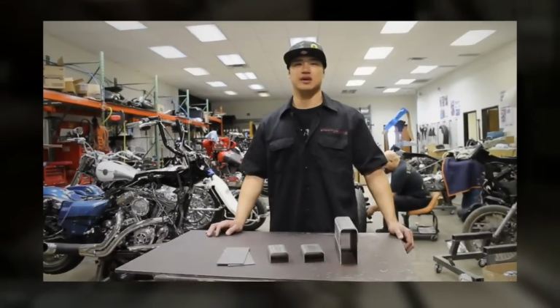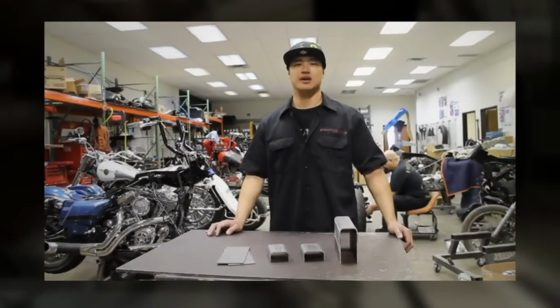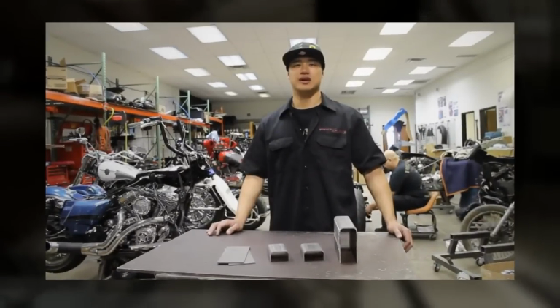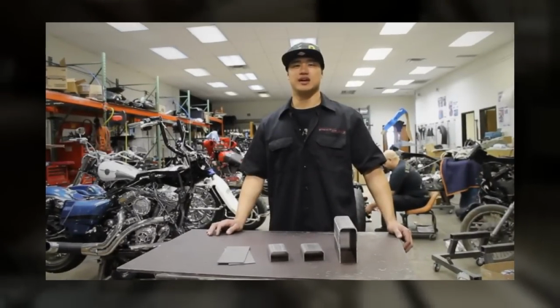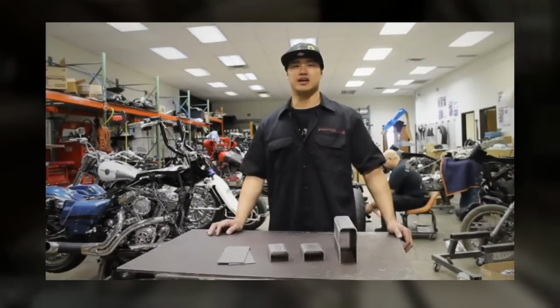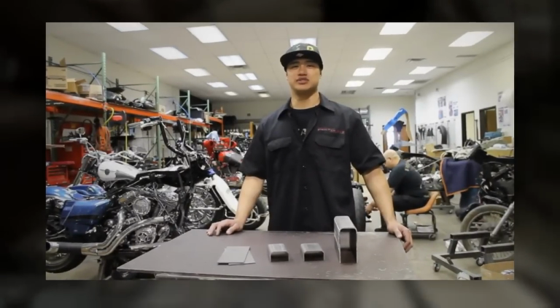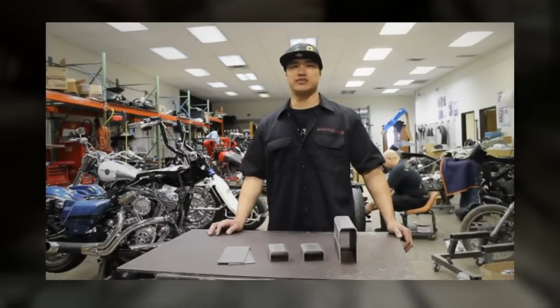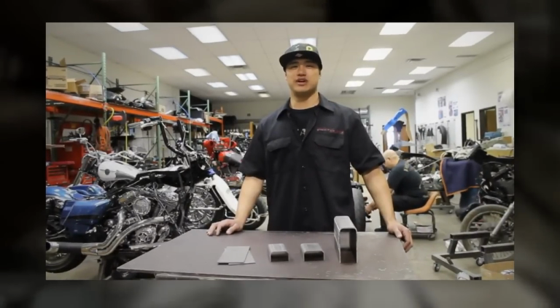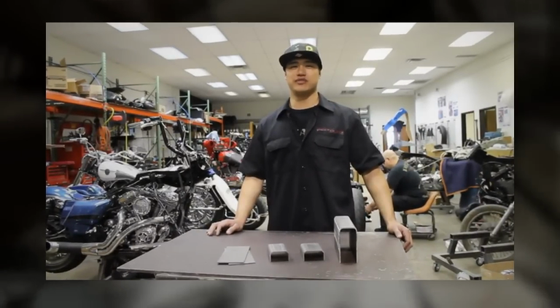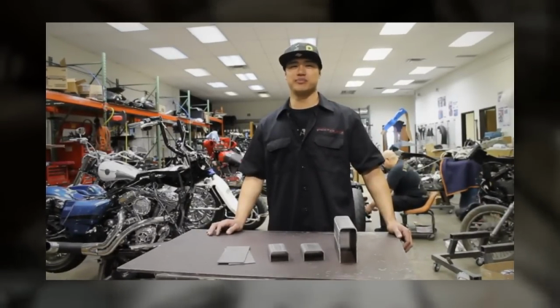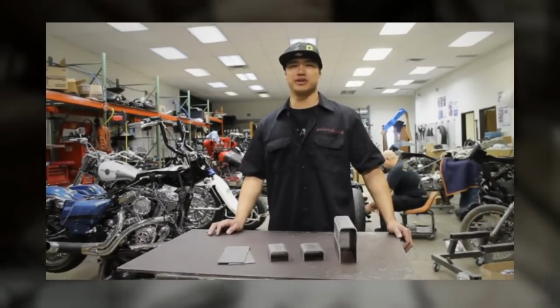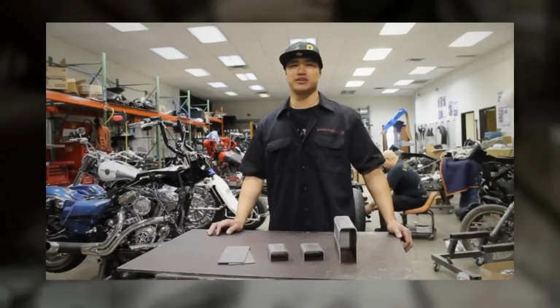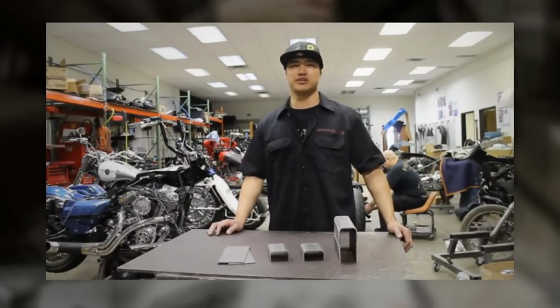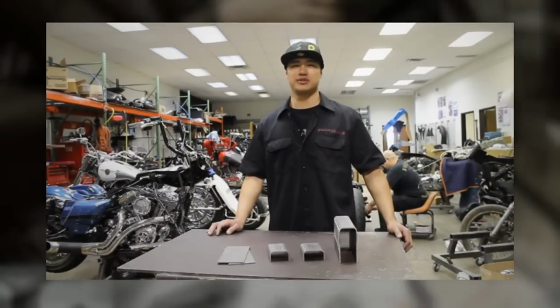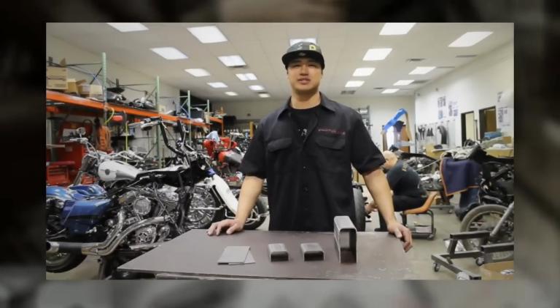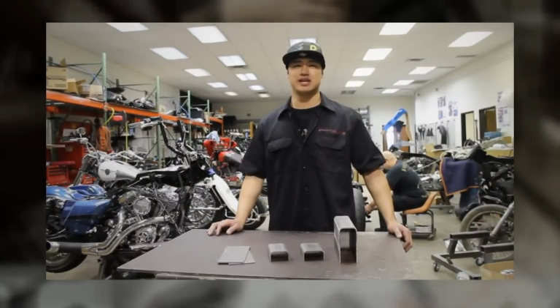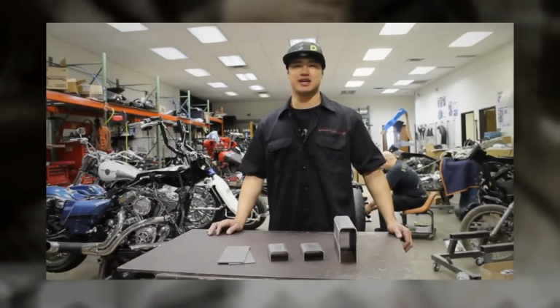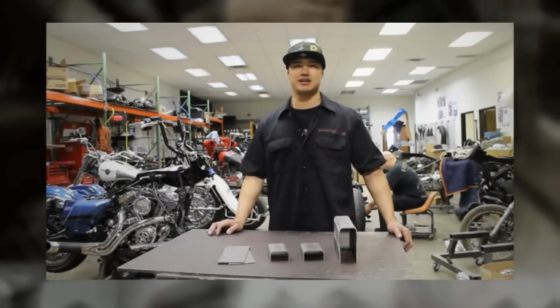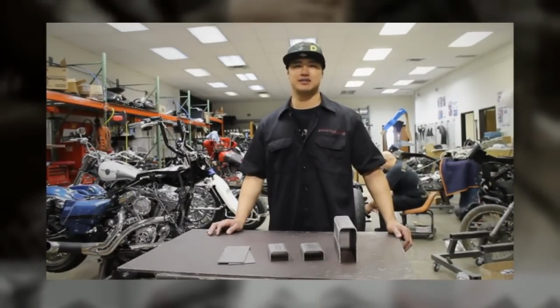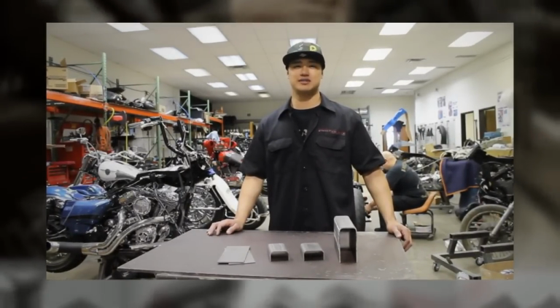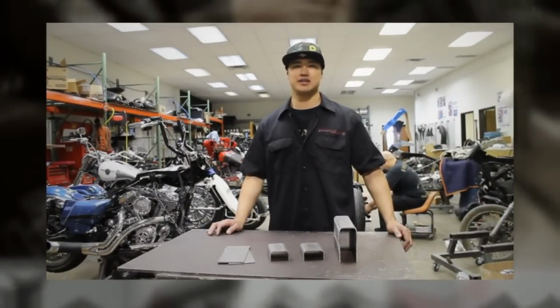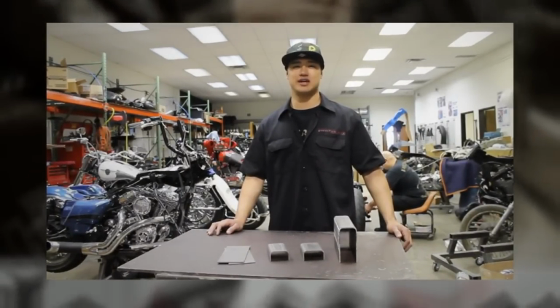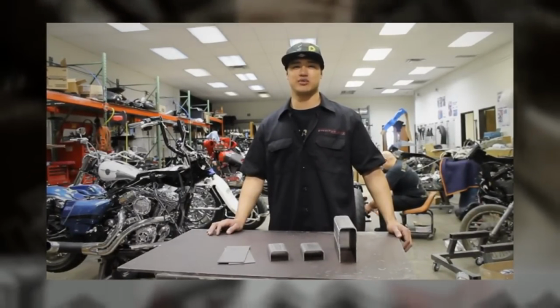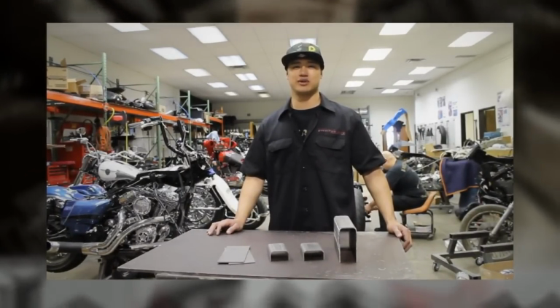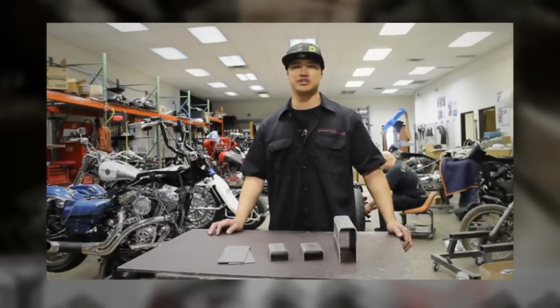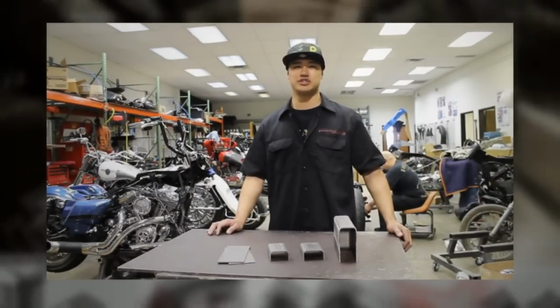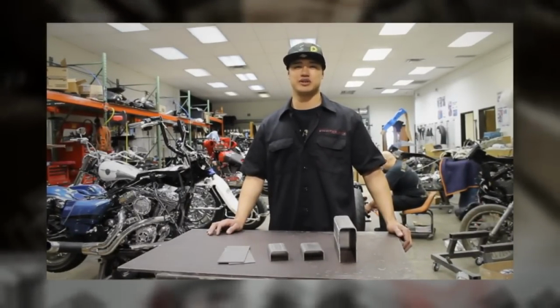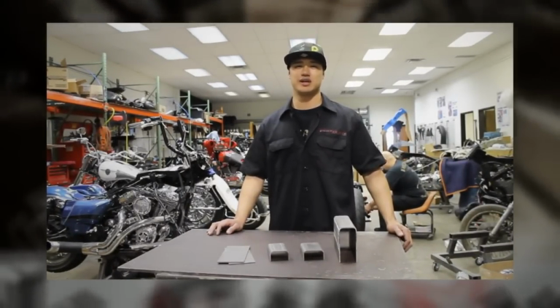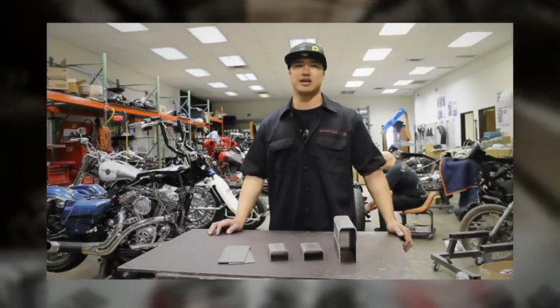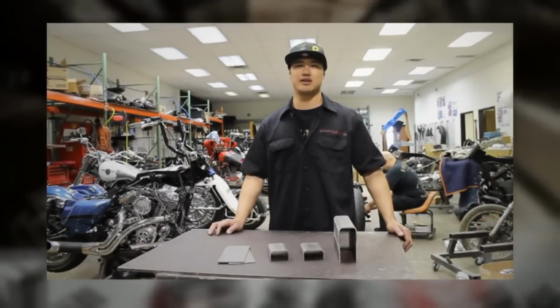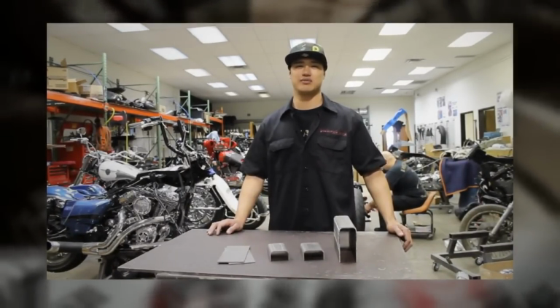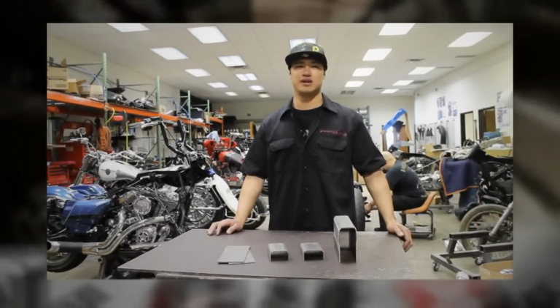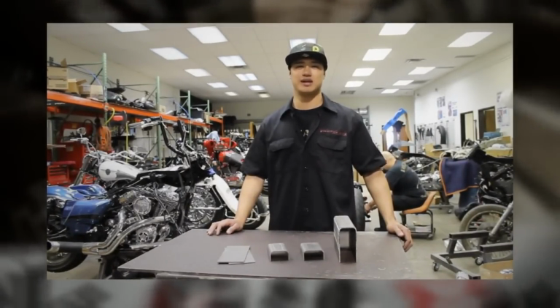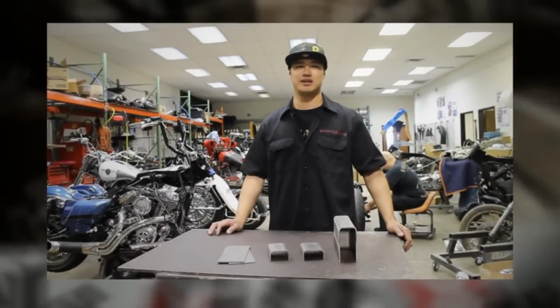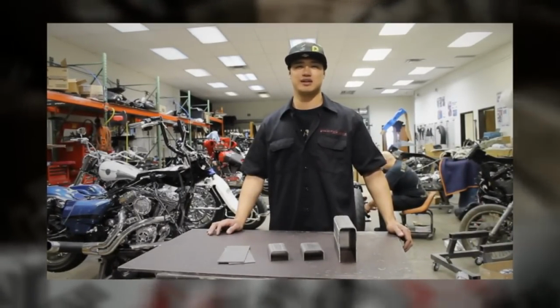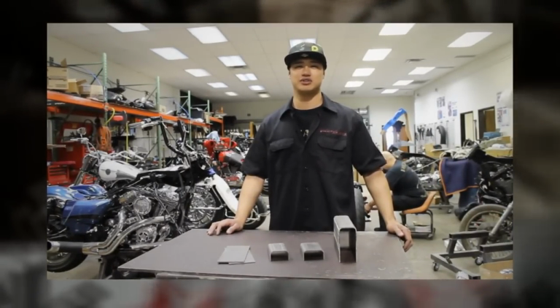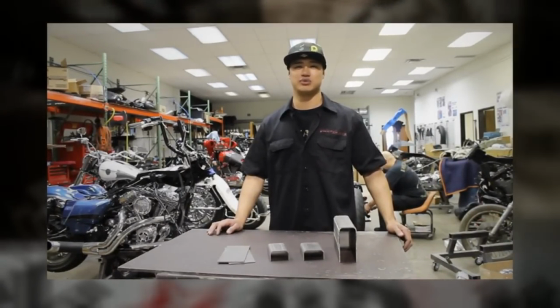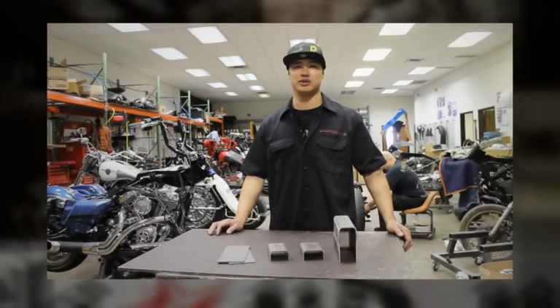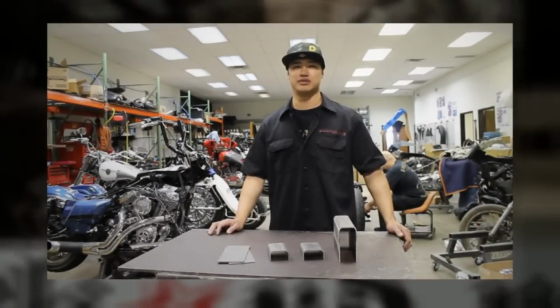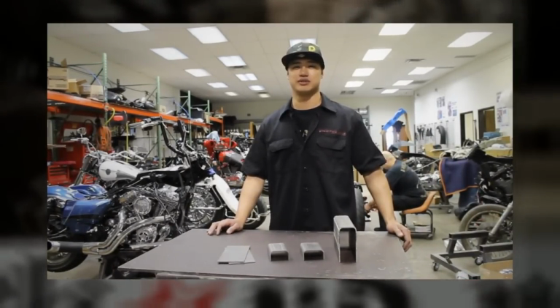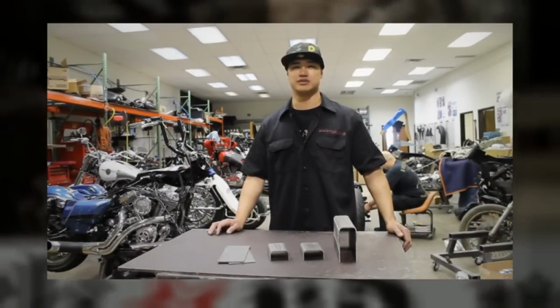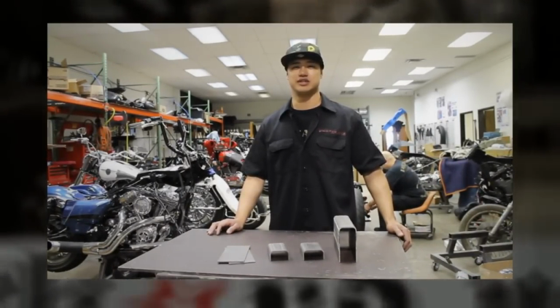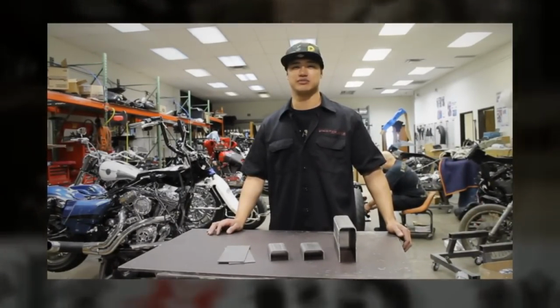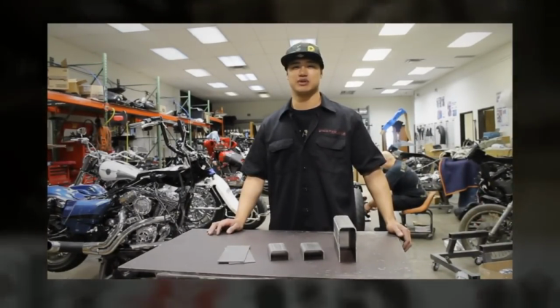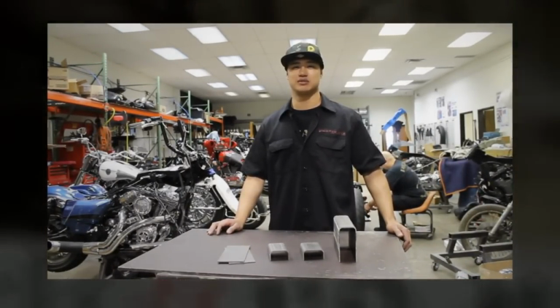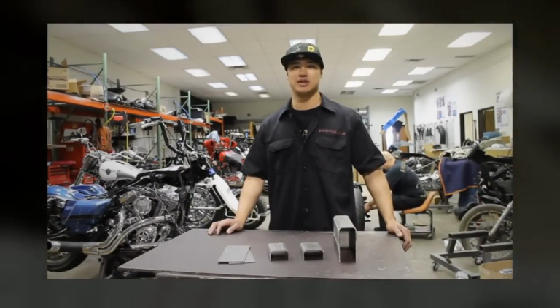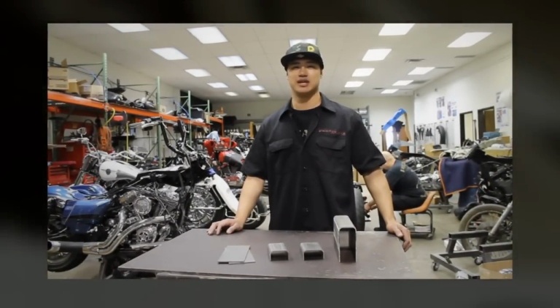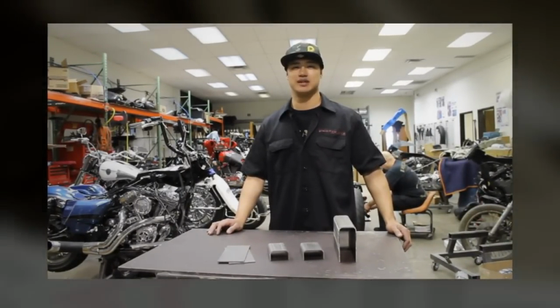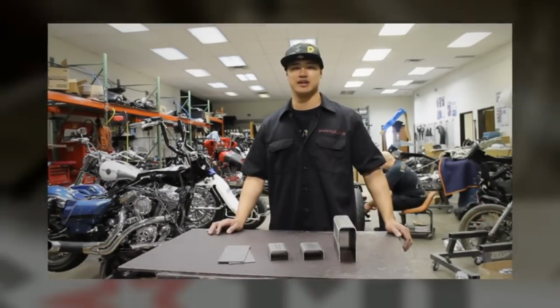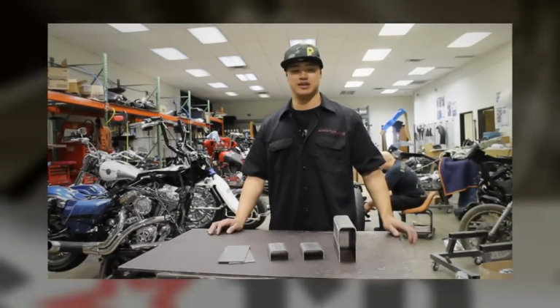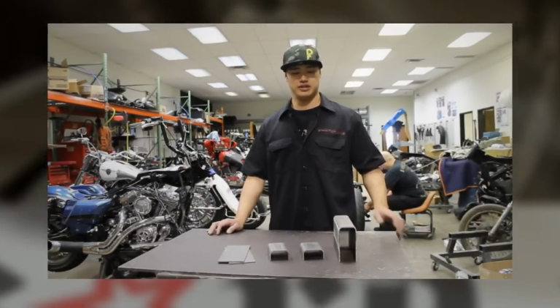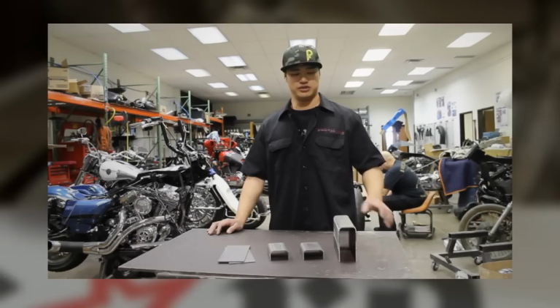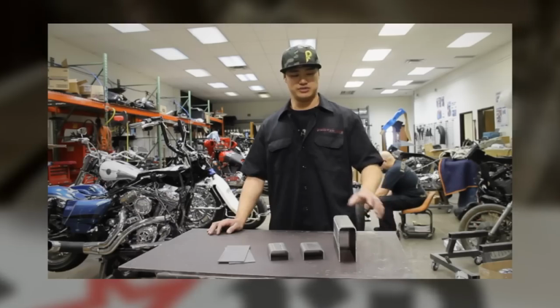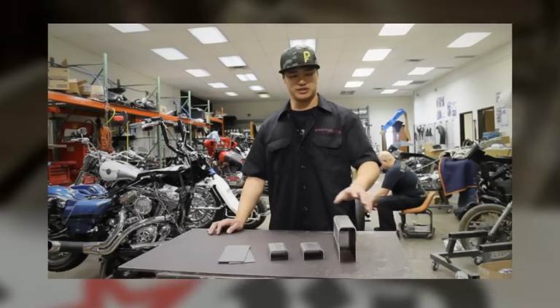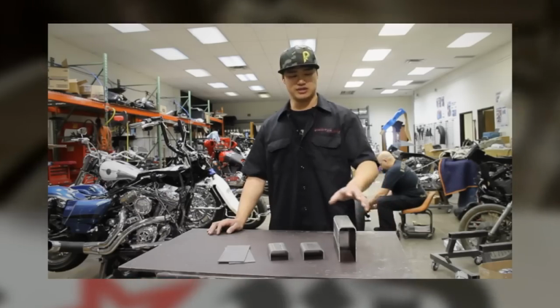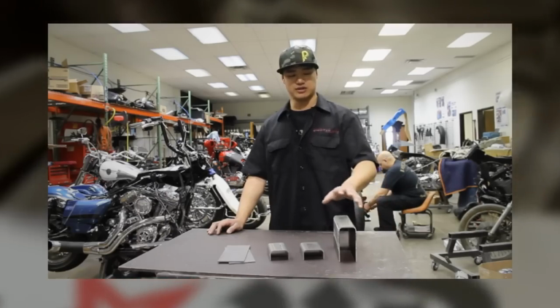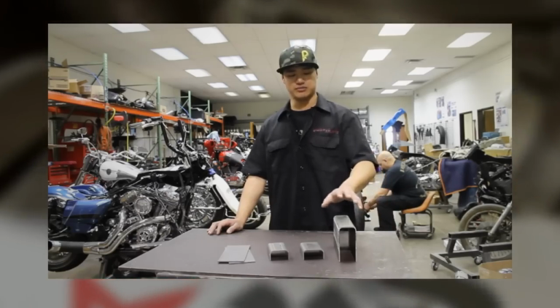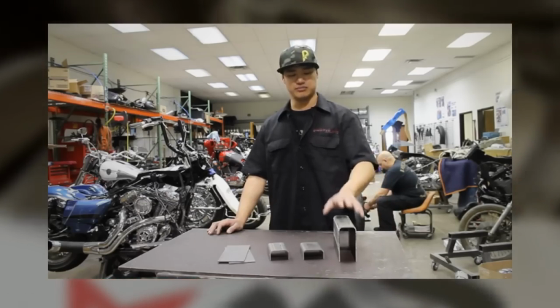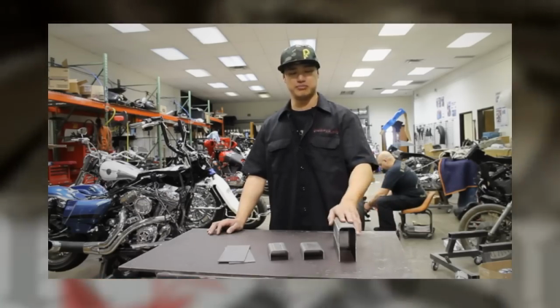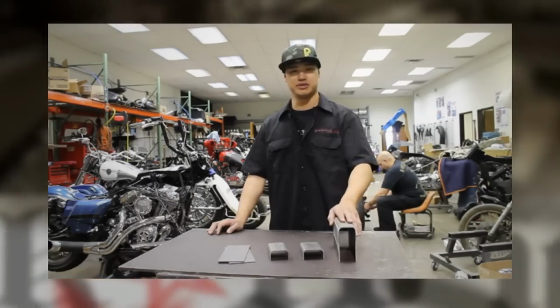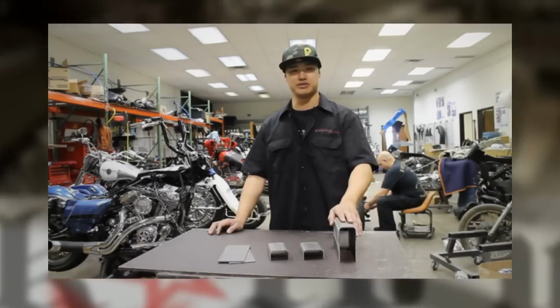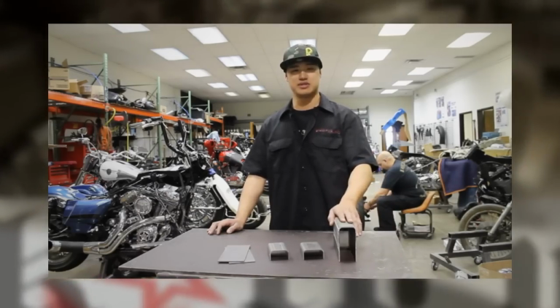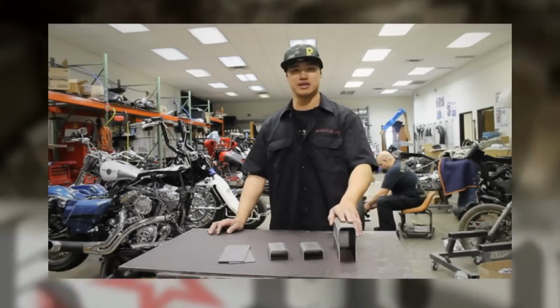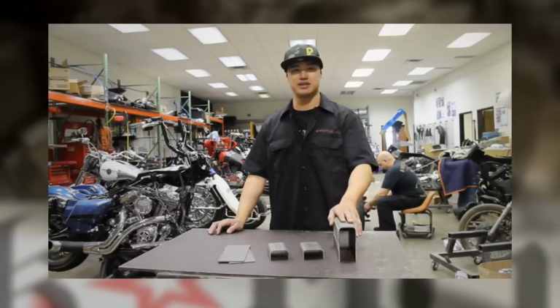Hey, I'm Javon from Pickard USA. Today we're going to show you how to rake a 2013 Road Glide using our builder's kit.